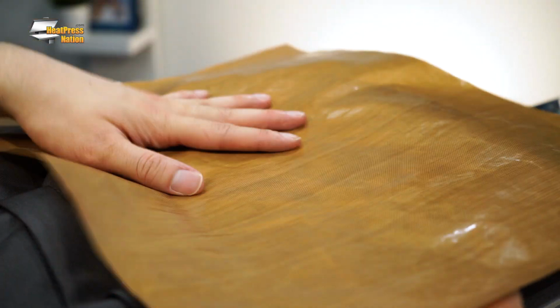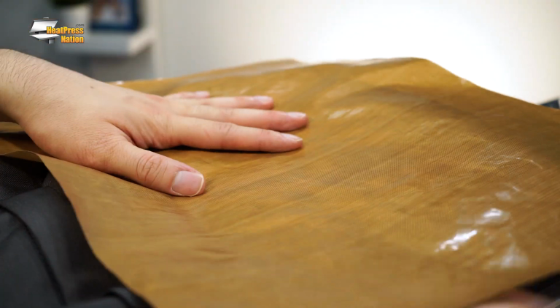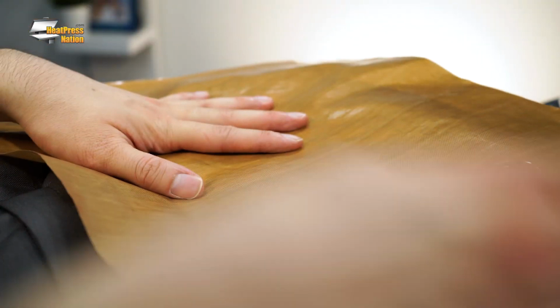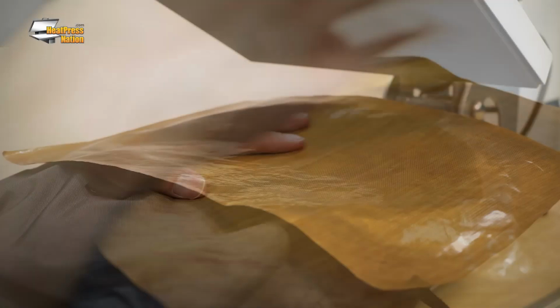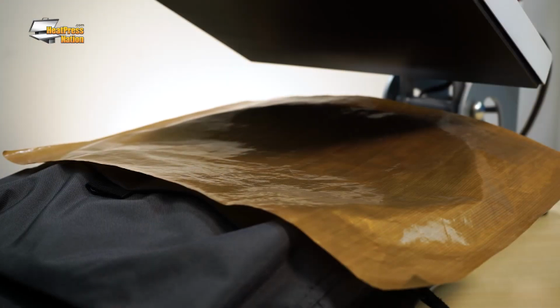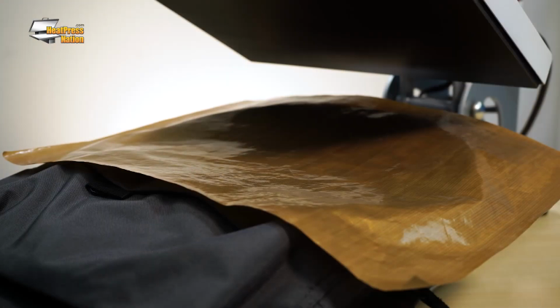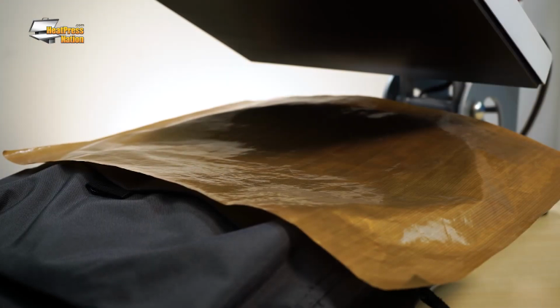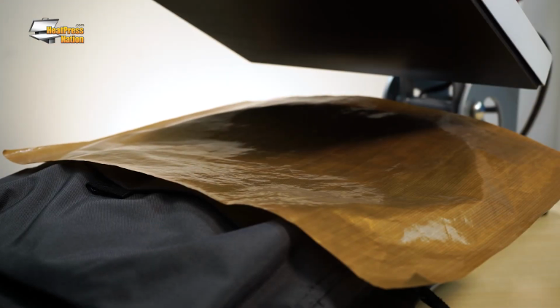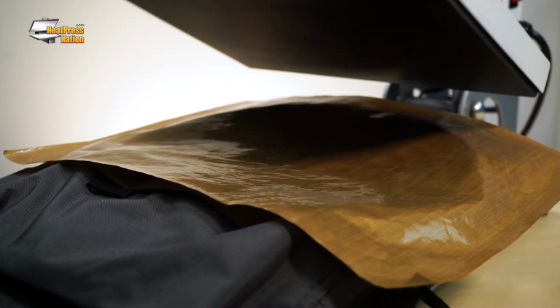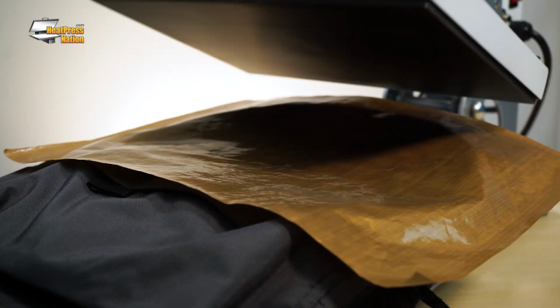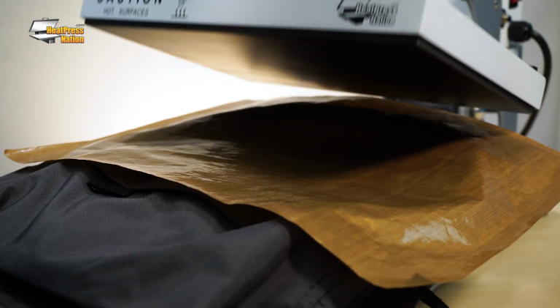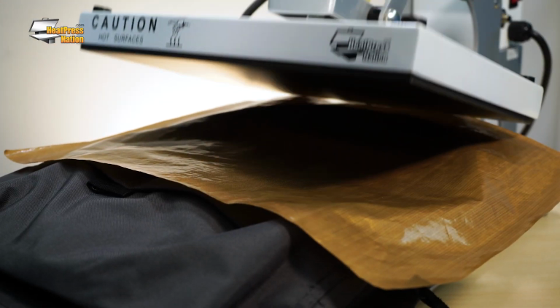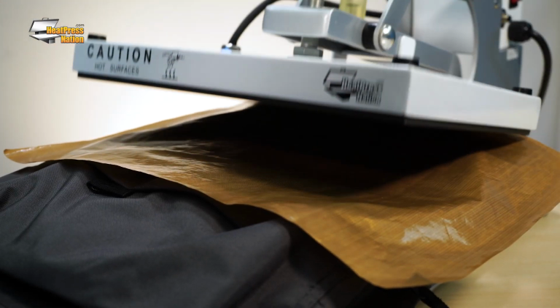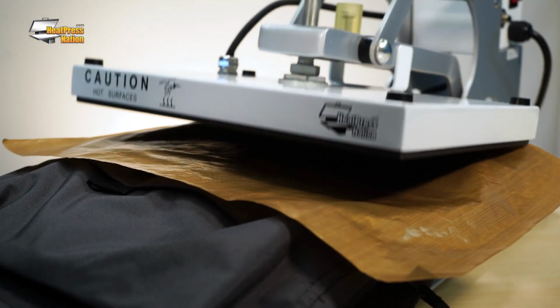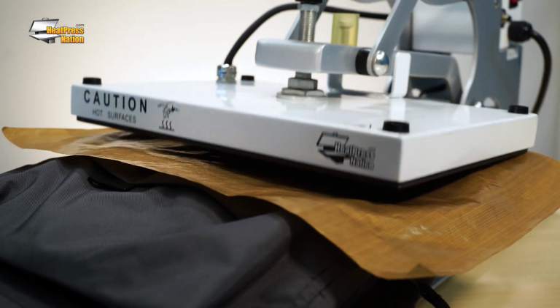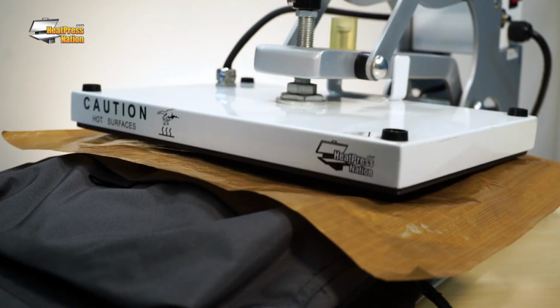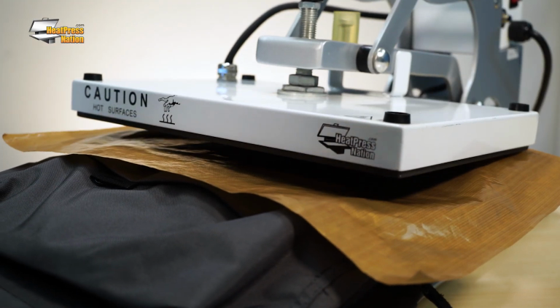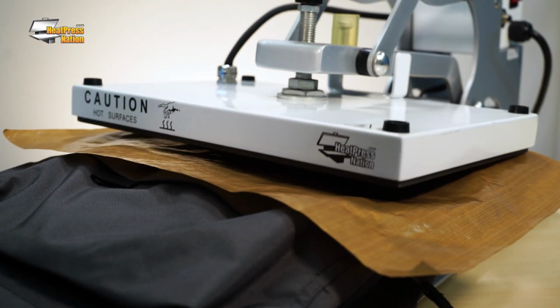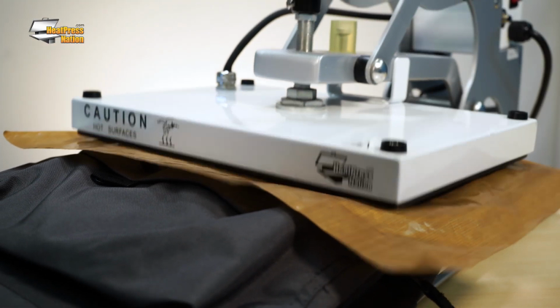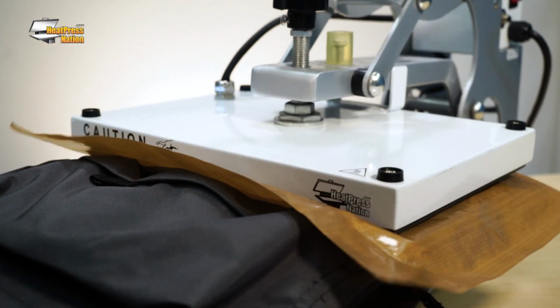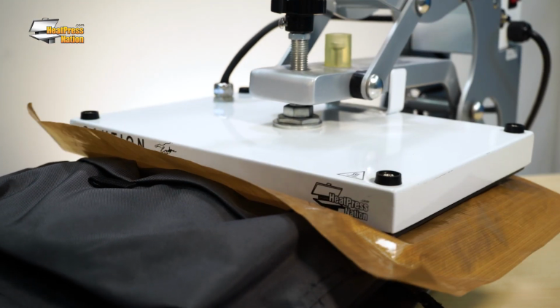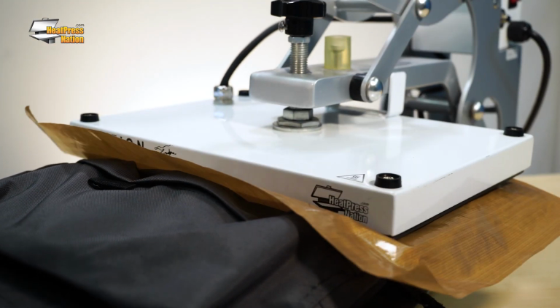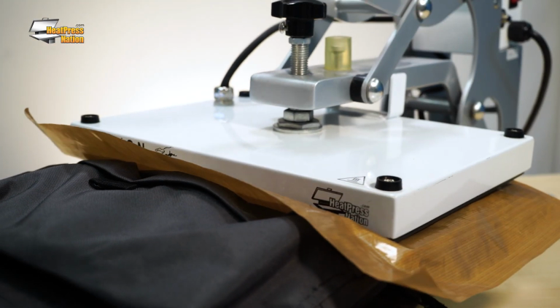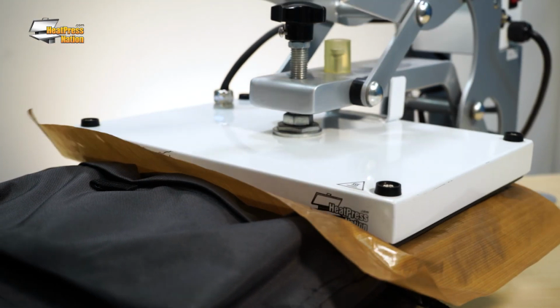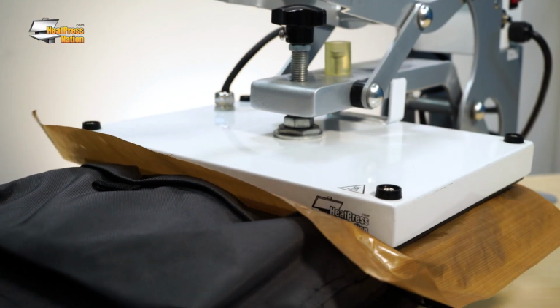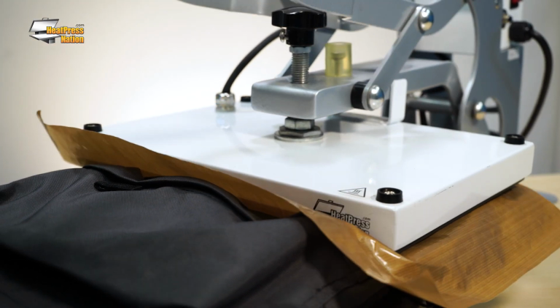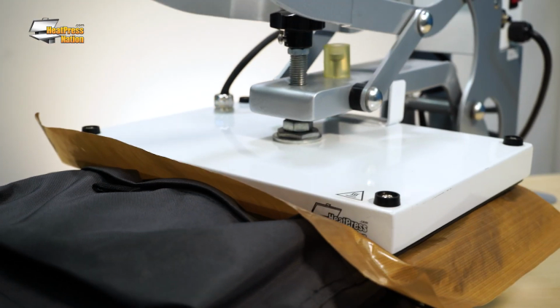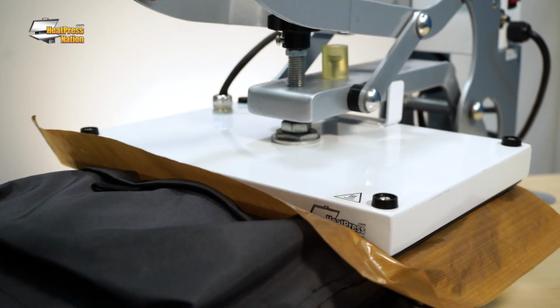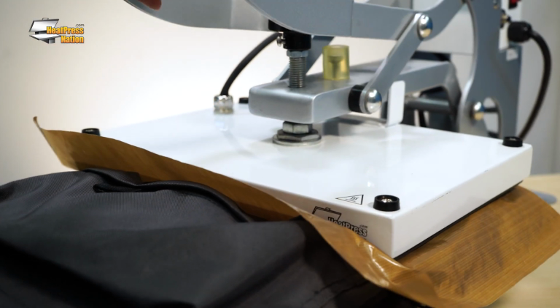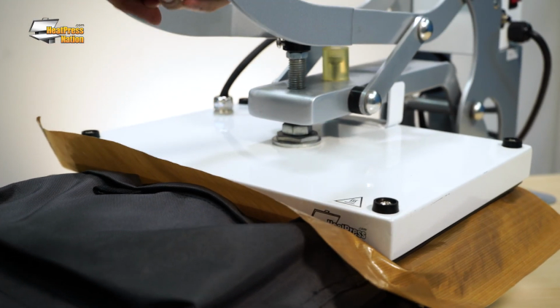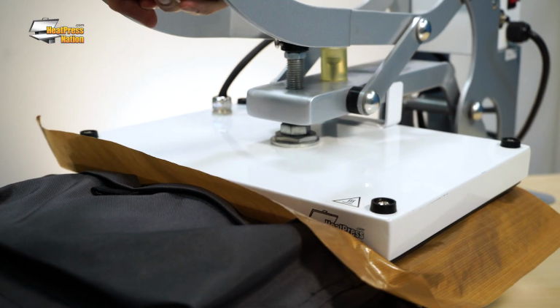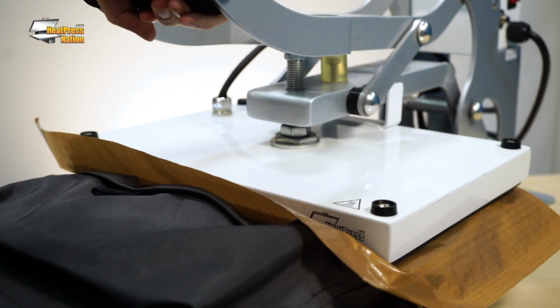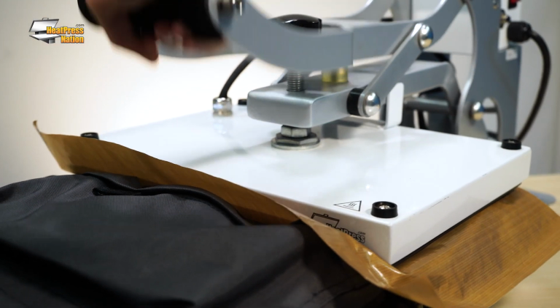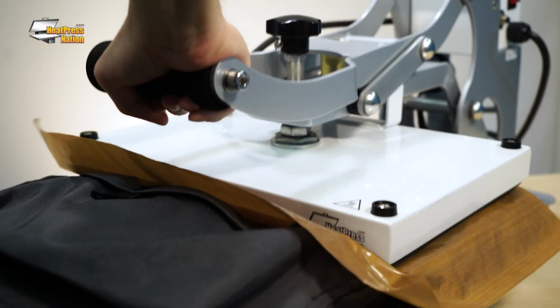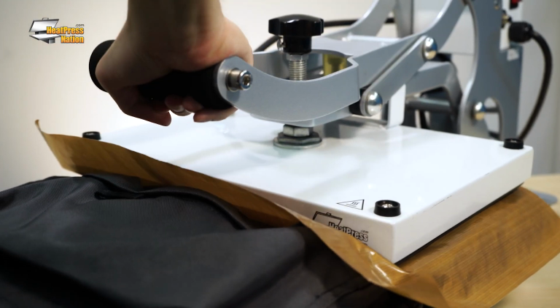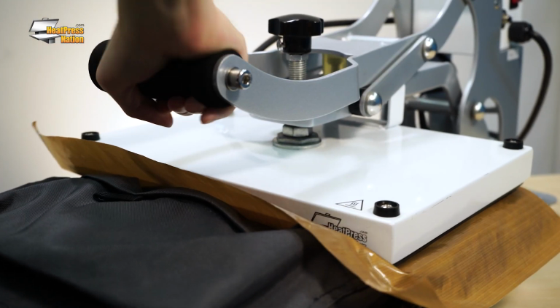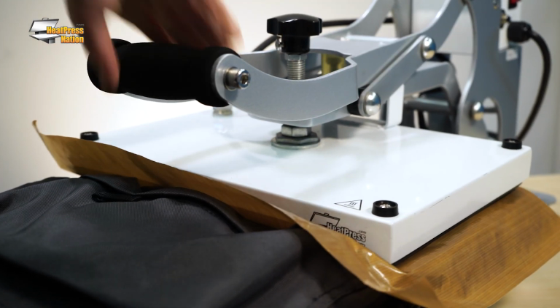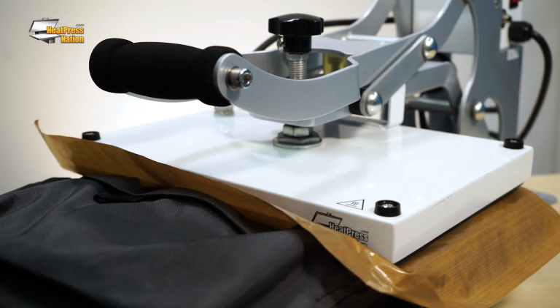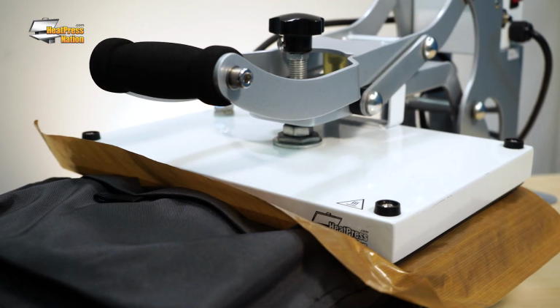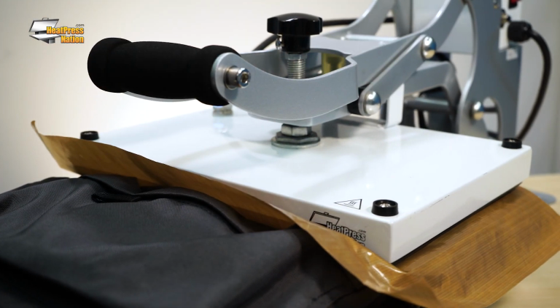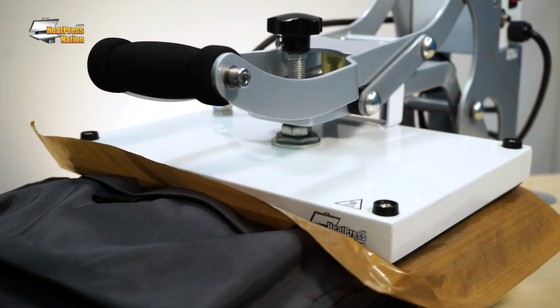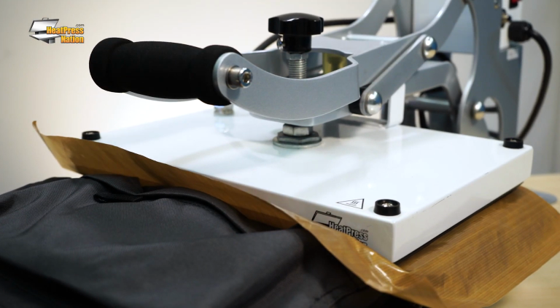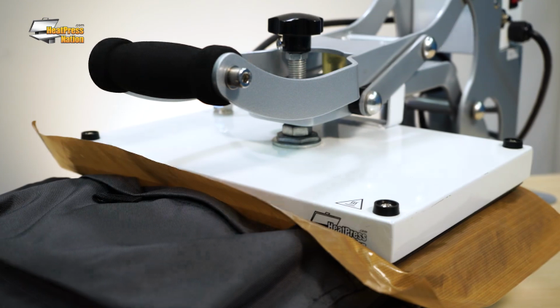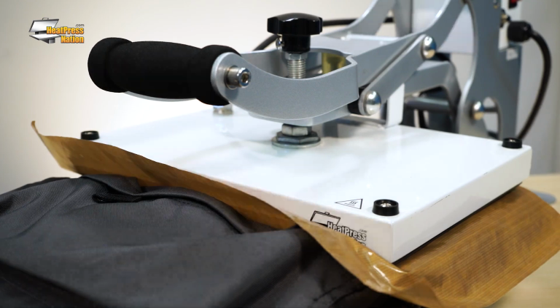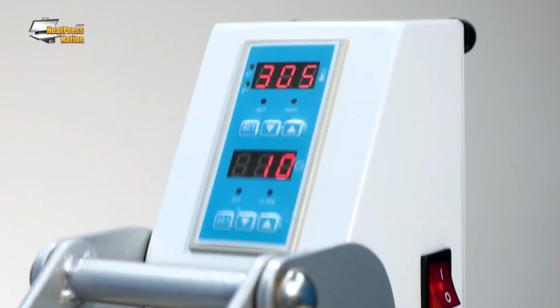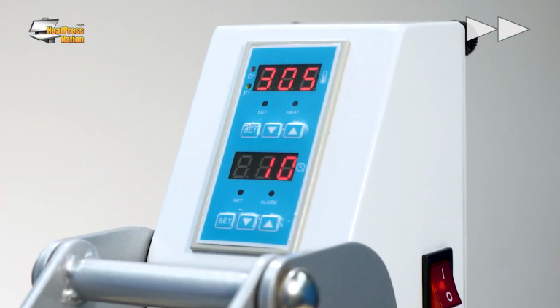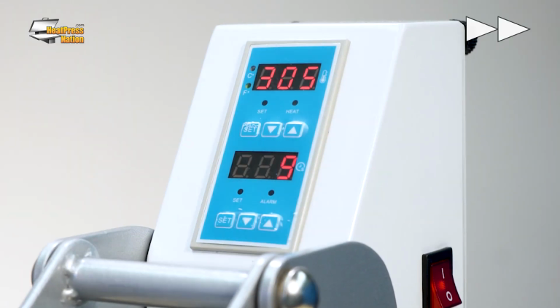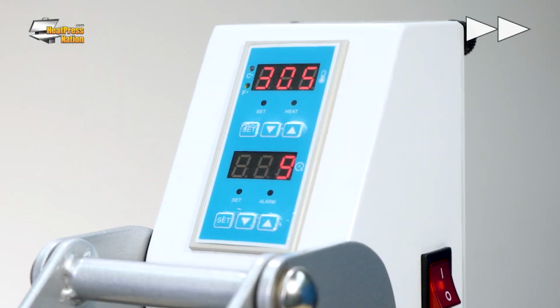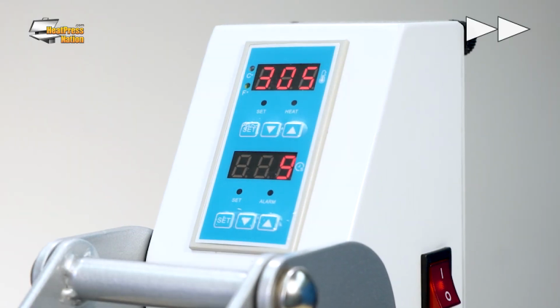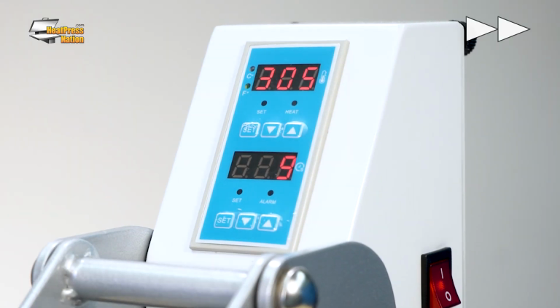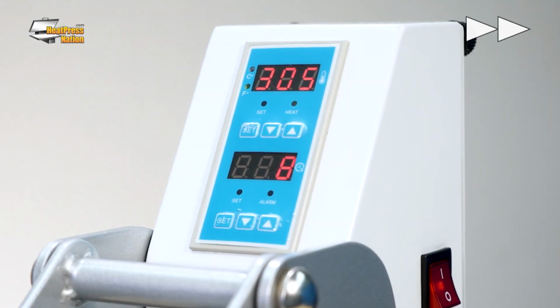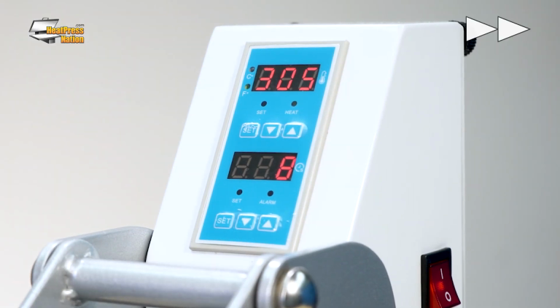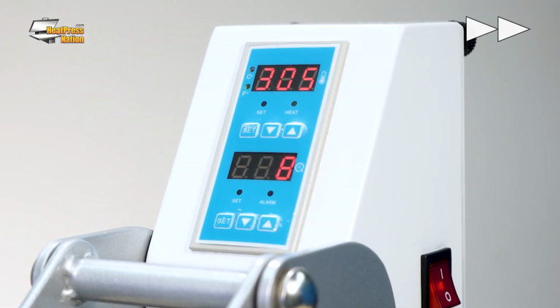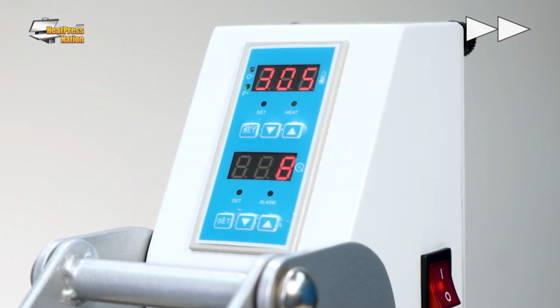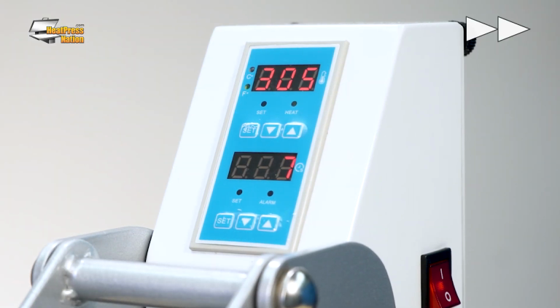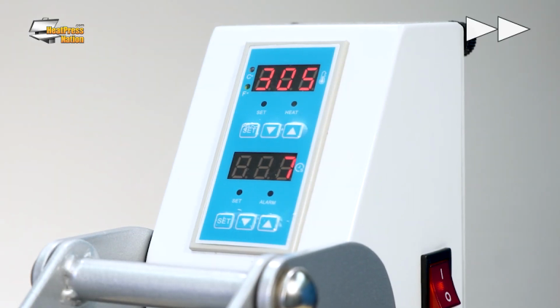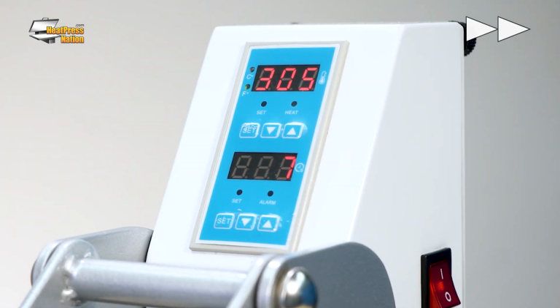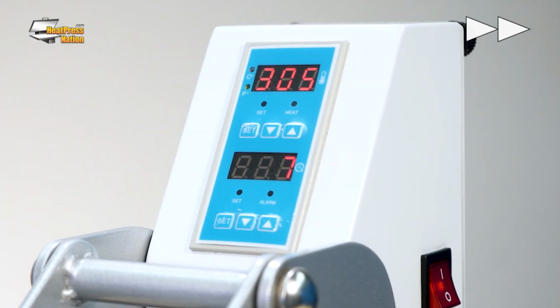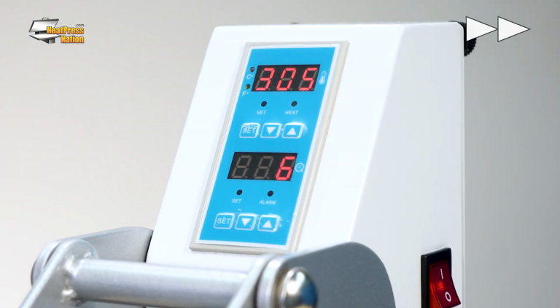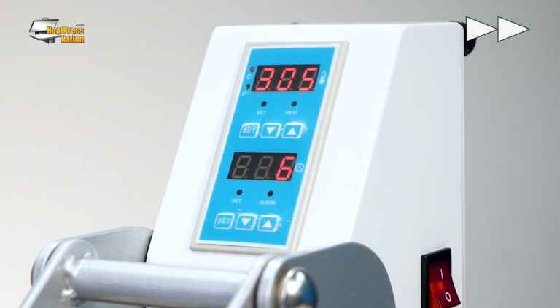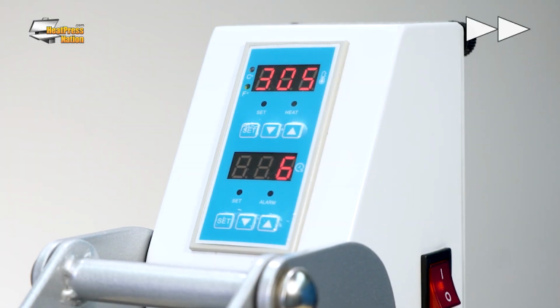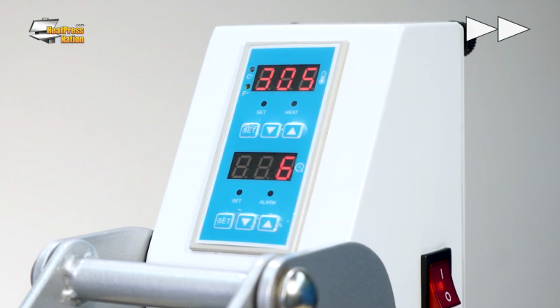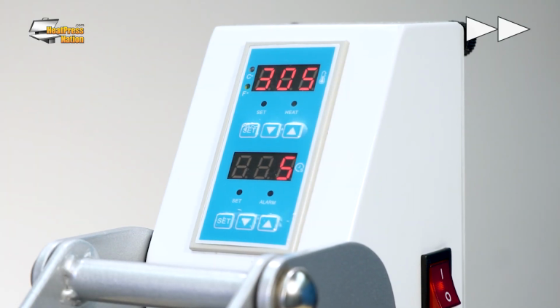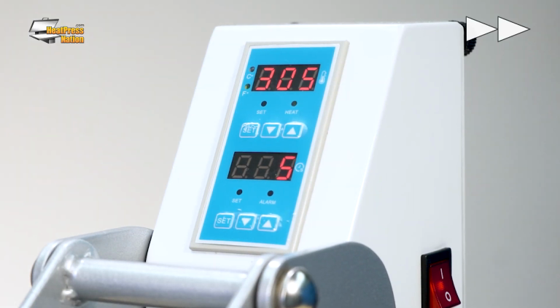Just be sure to take 3 to 5 seconds for each of the first layers, then press the final layer for a full 10 seconds.